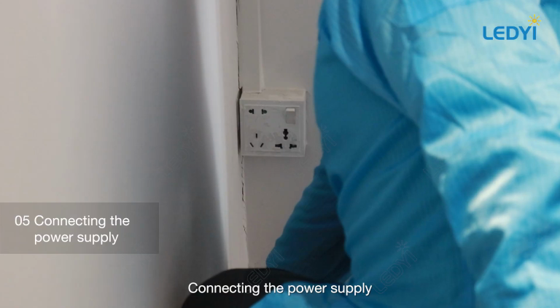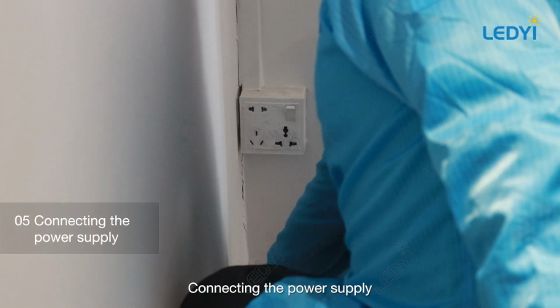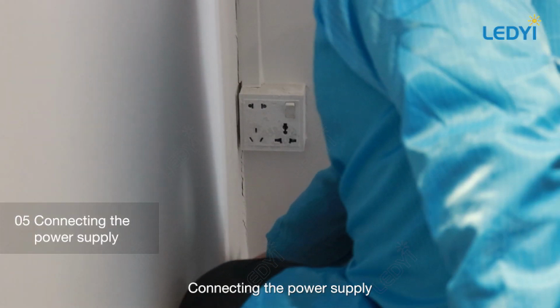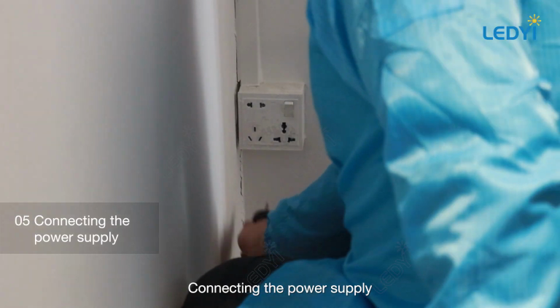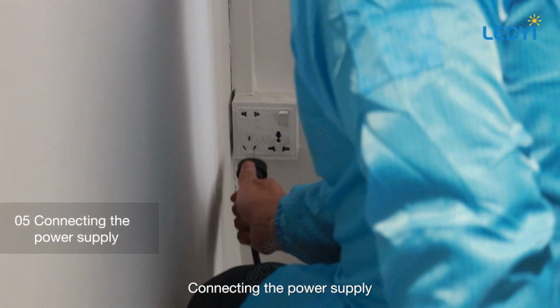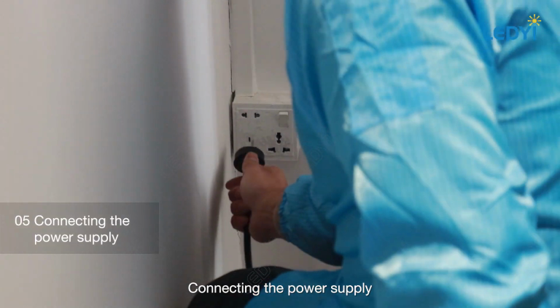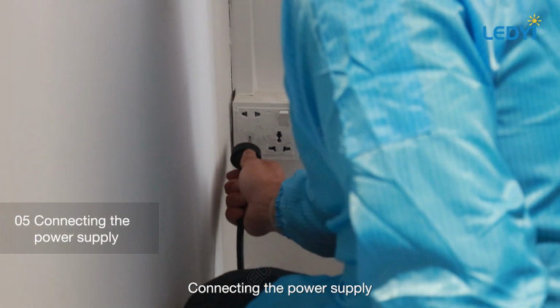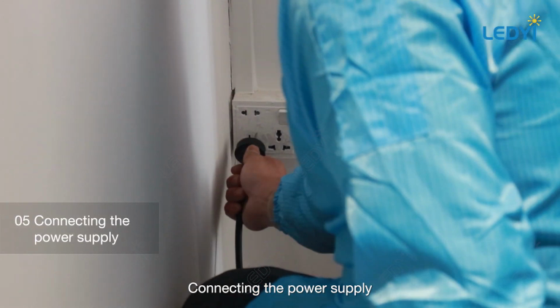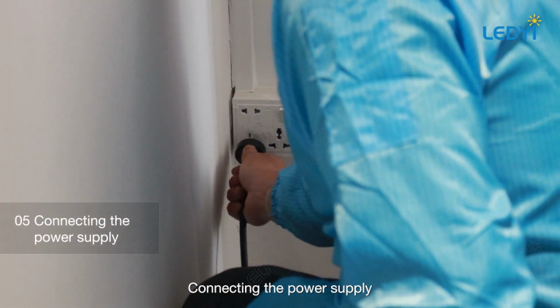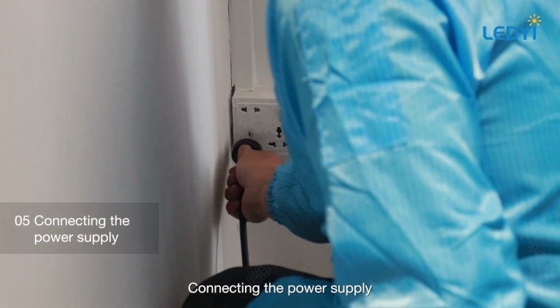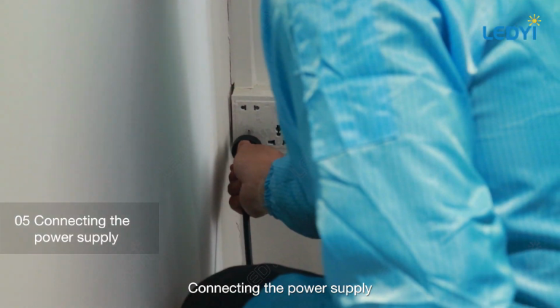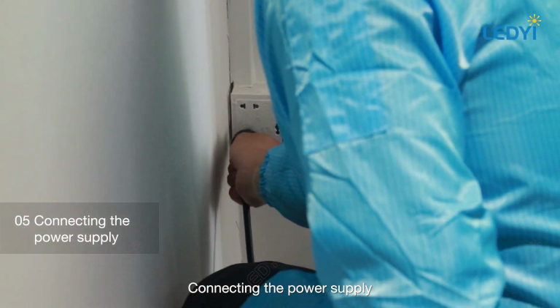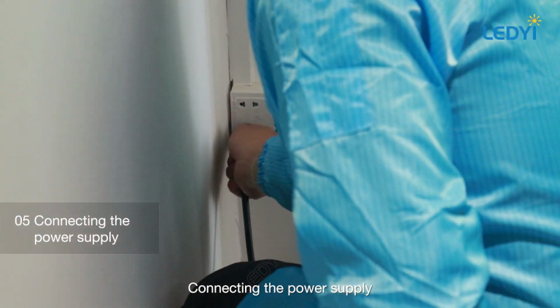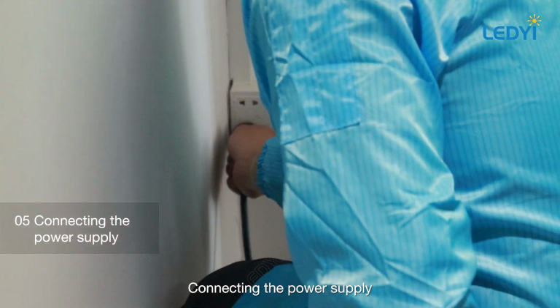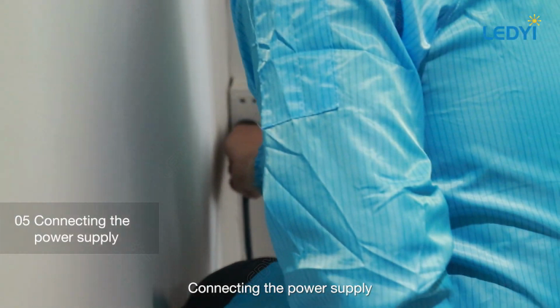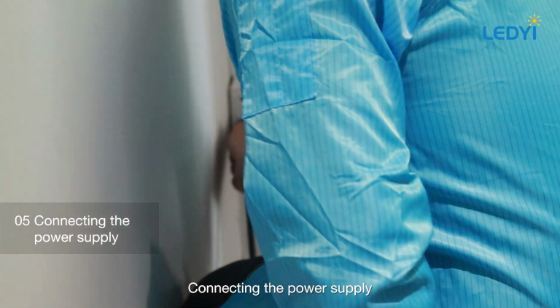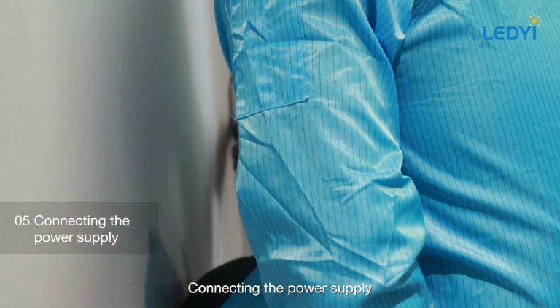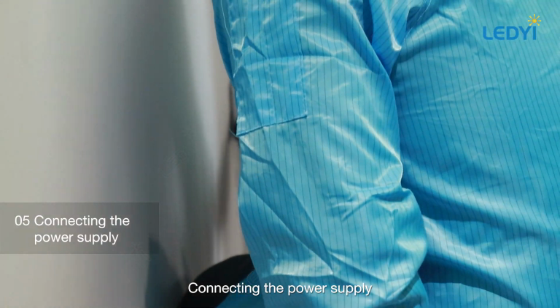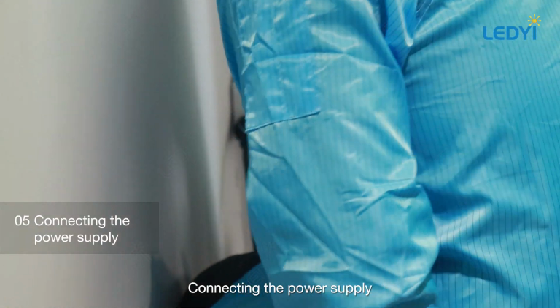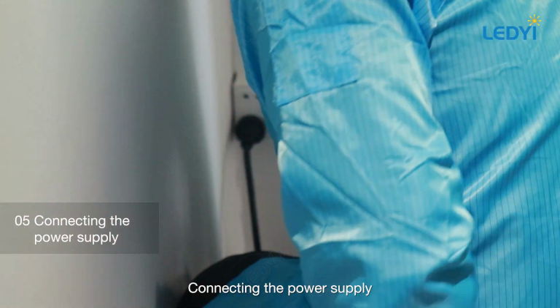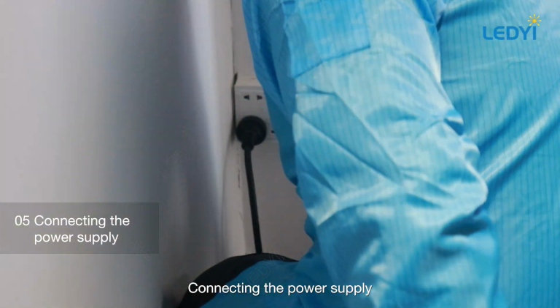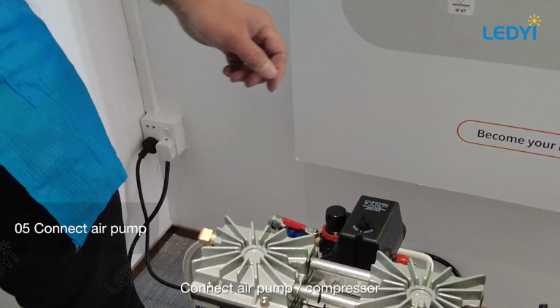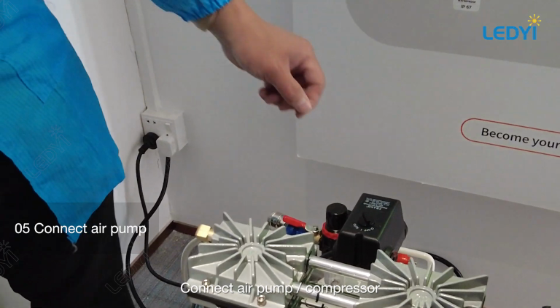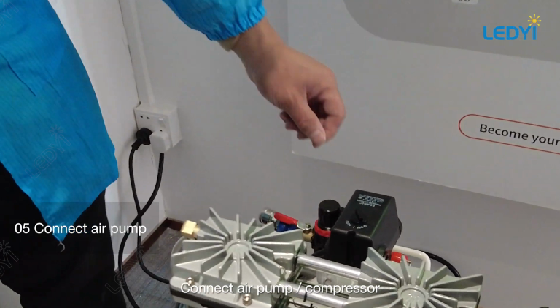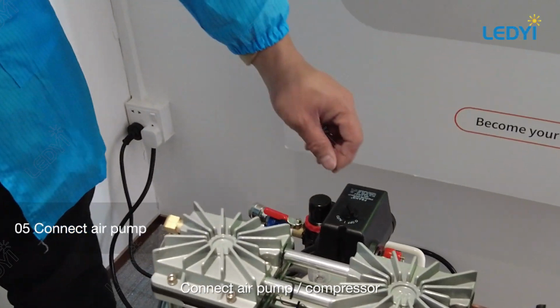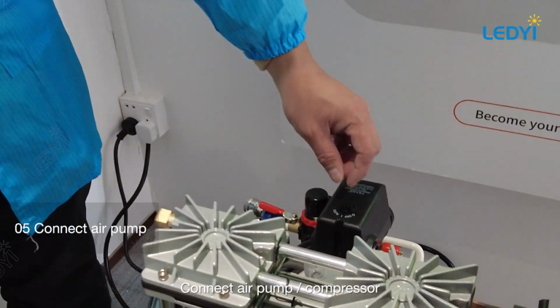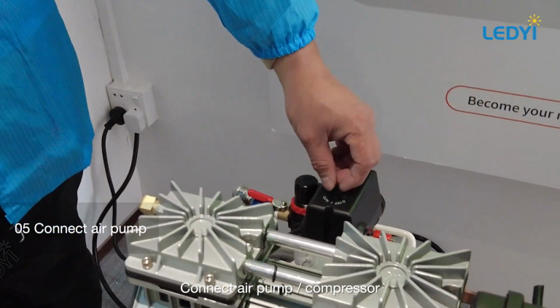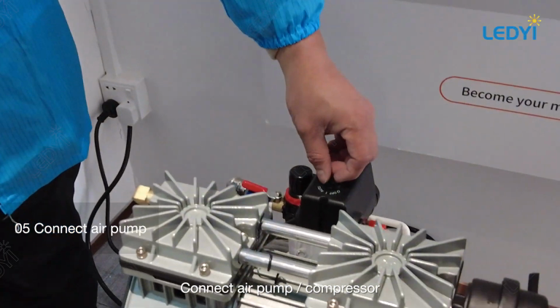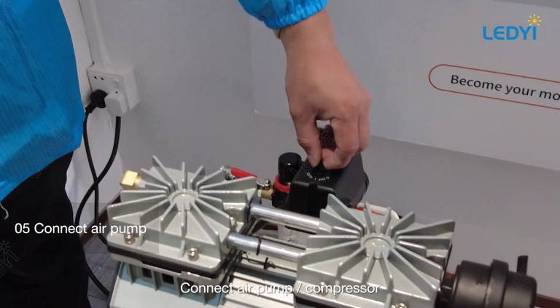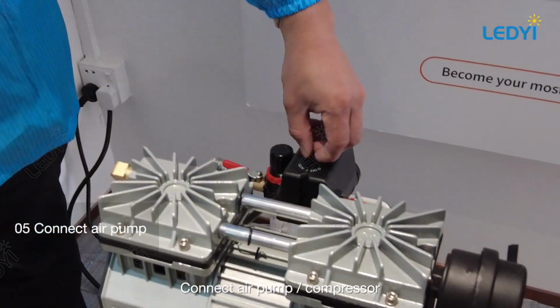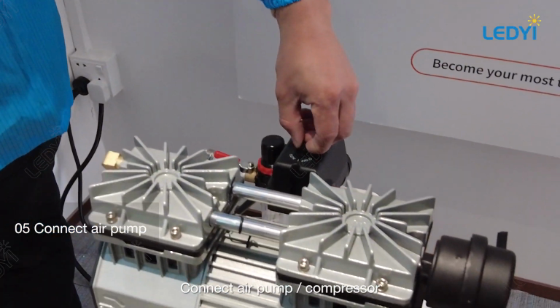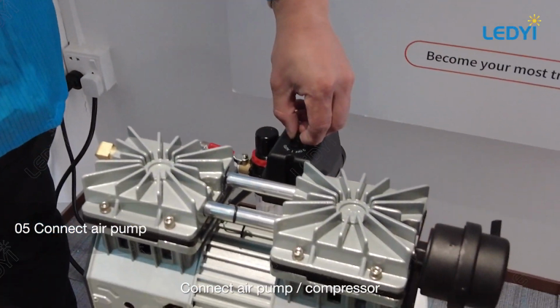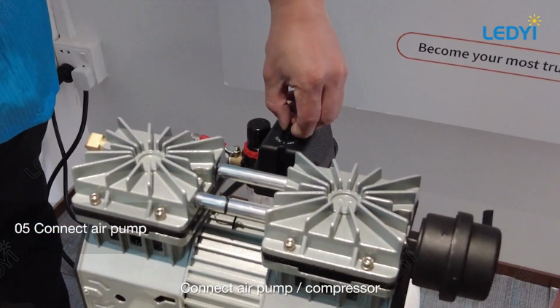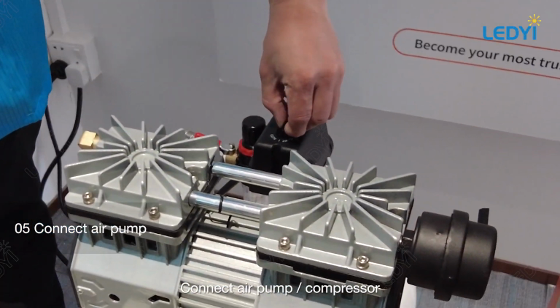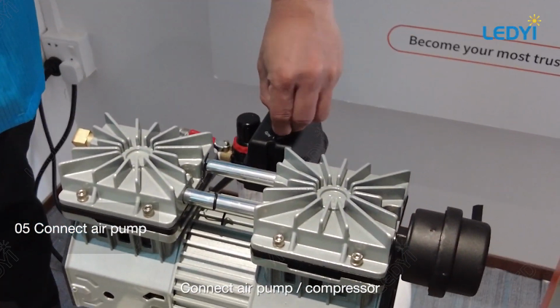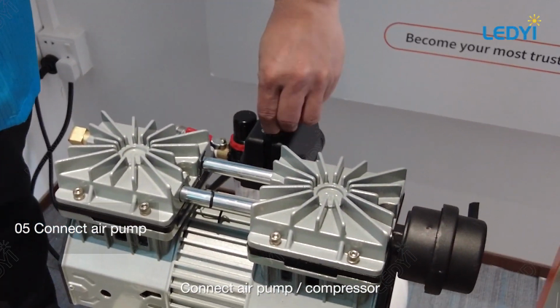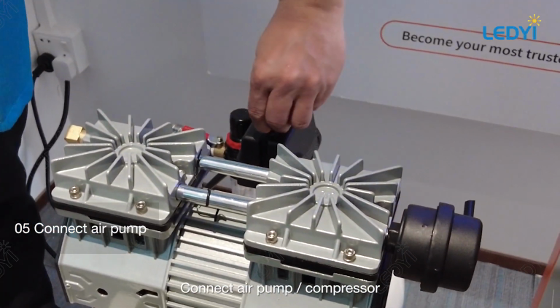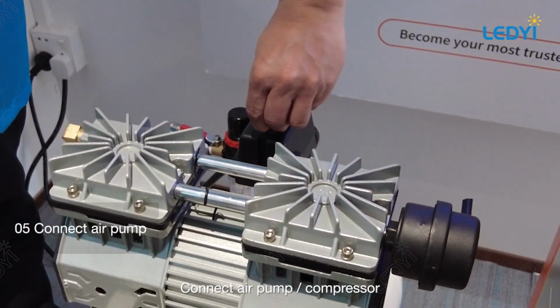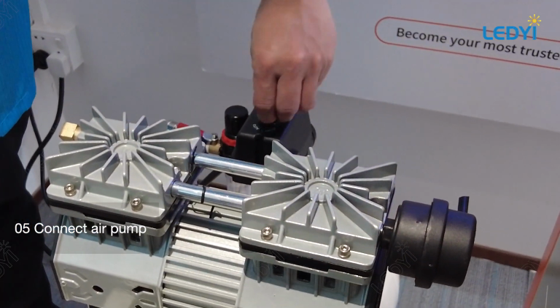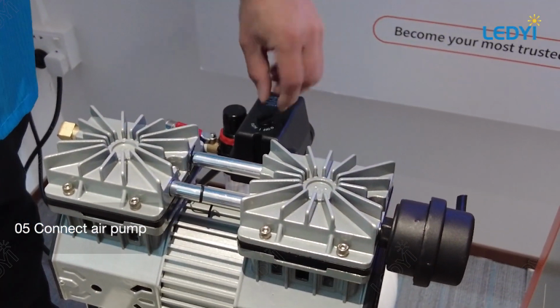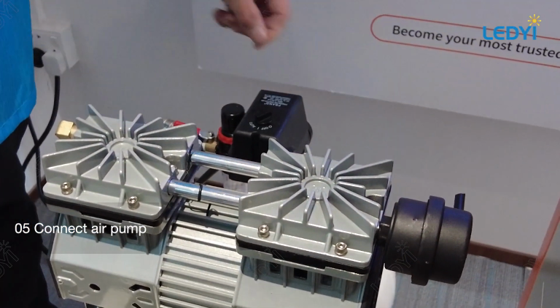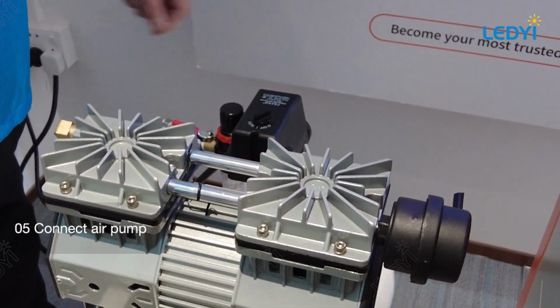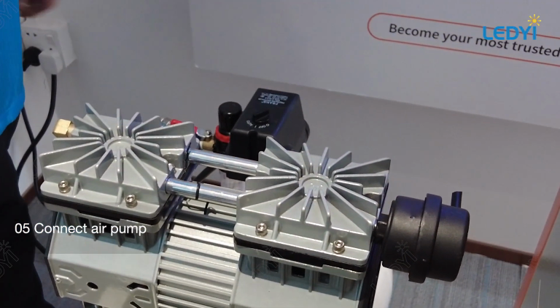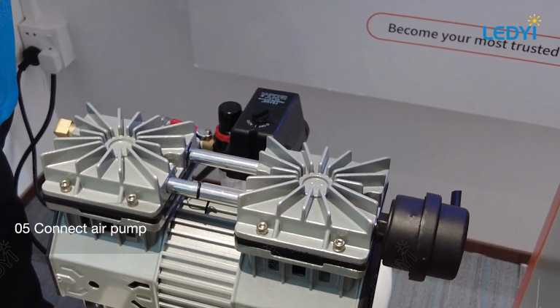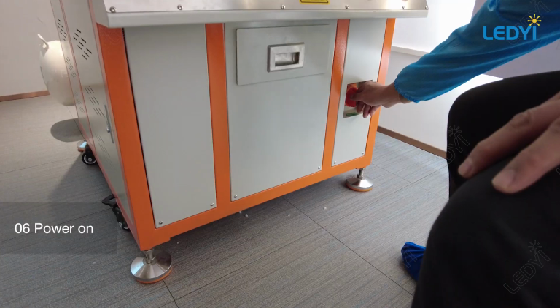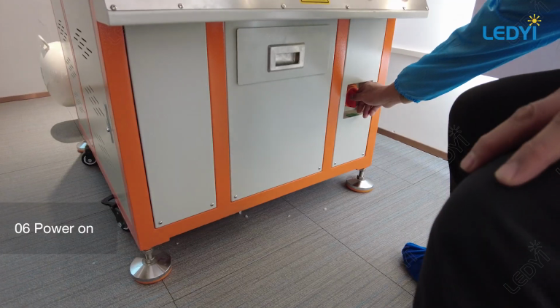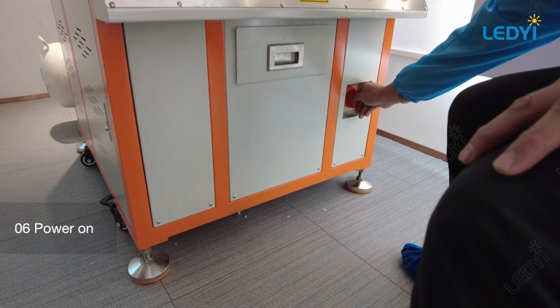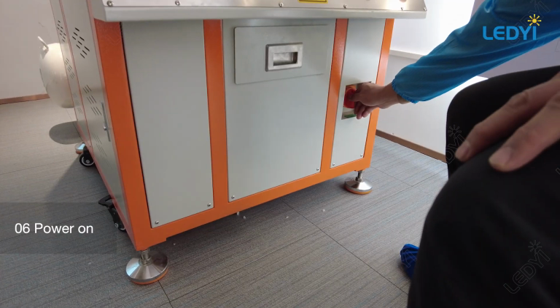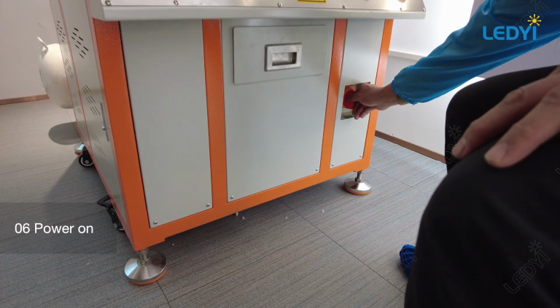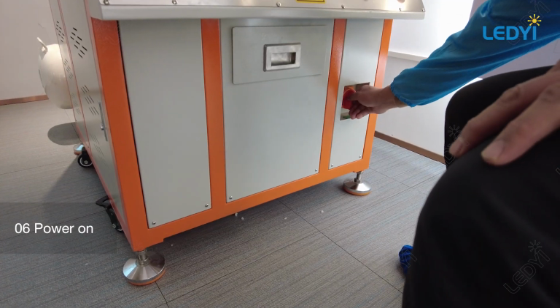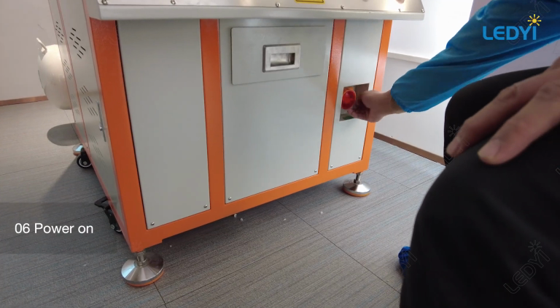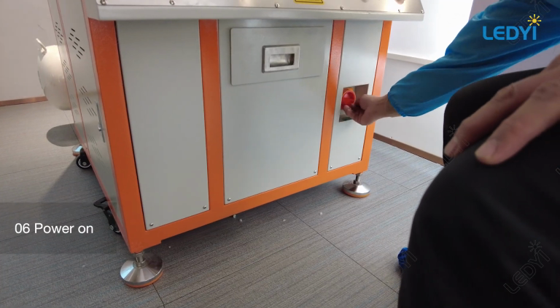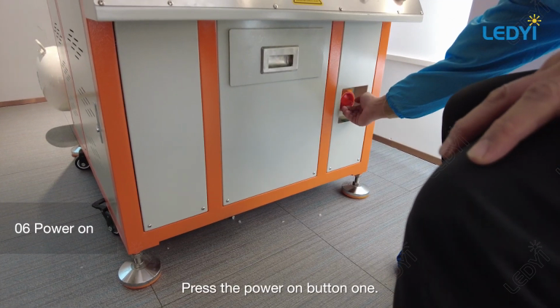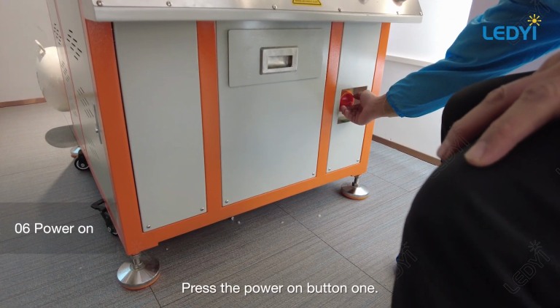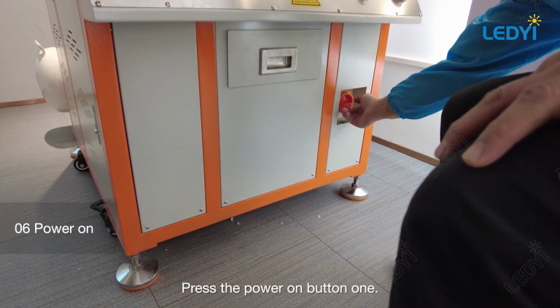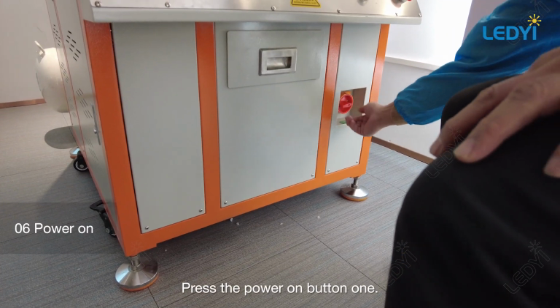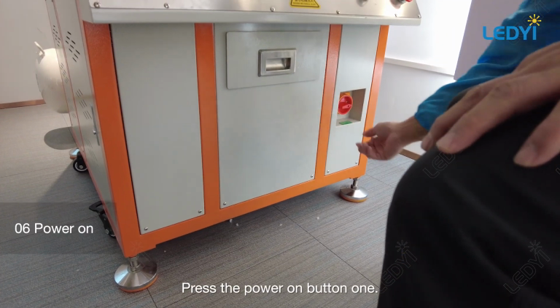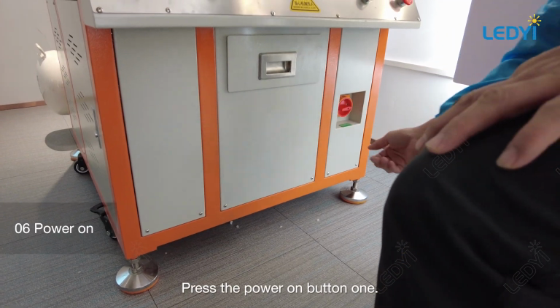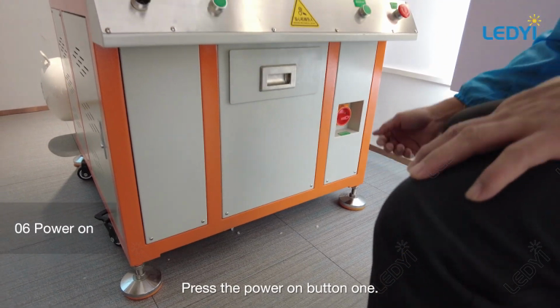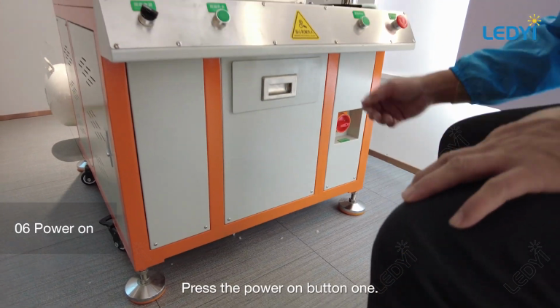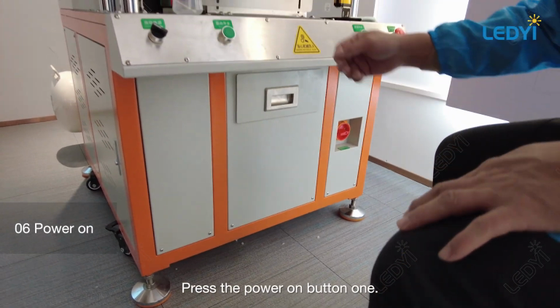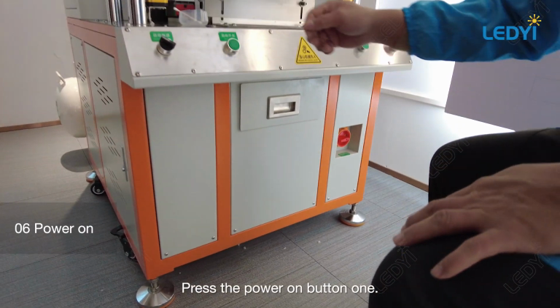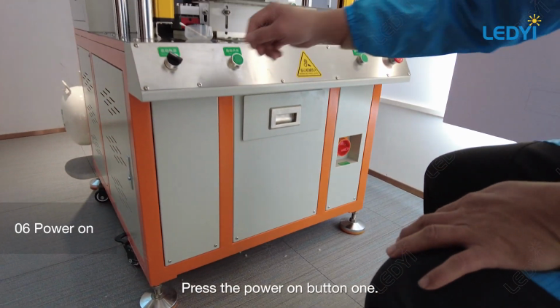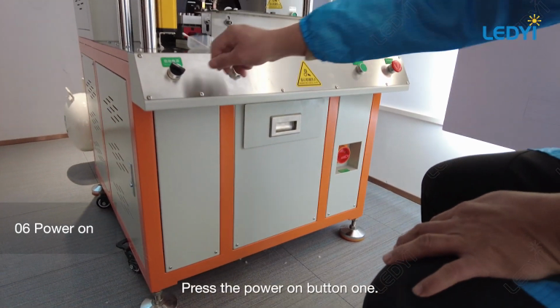Connect the power supply and connect the air pump or compressor. Press the power on button to start the machine.